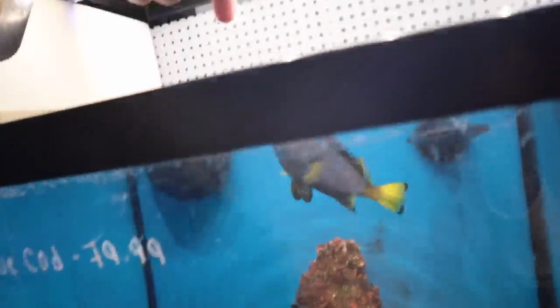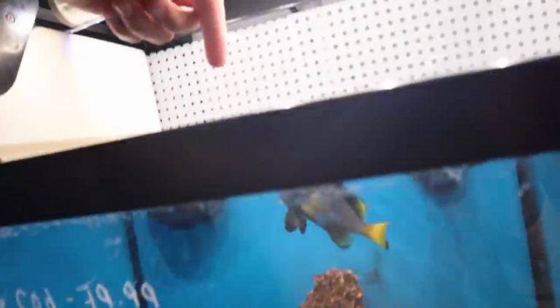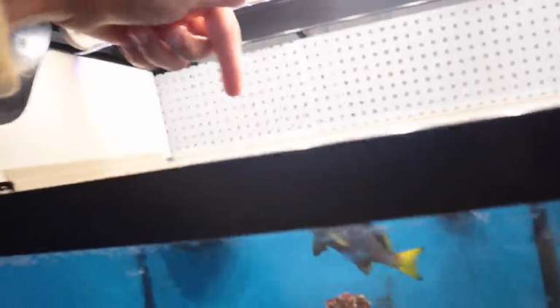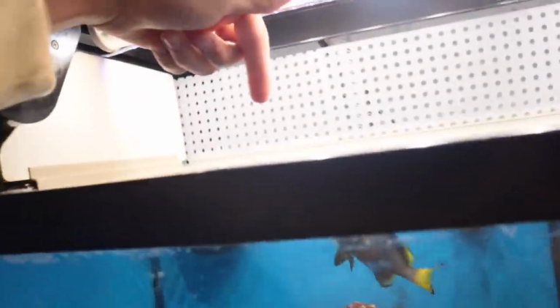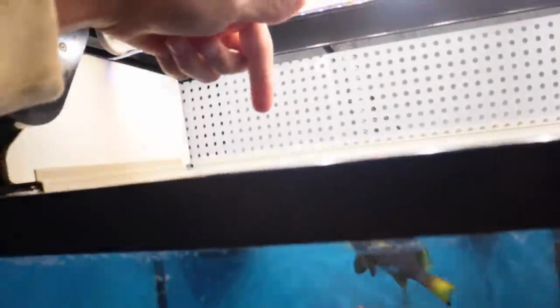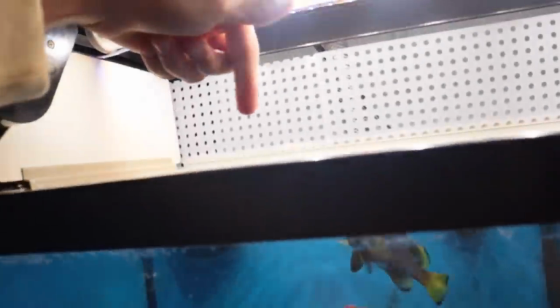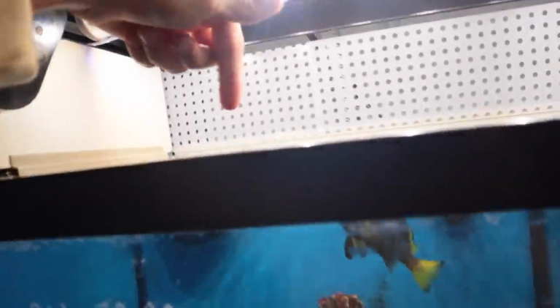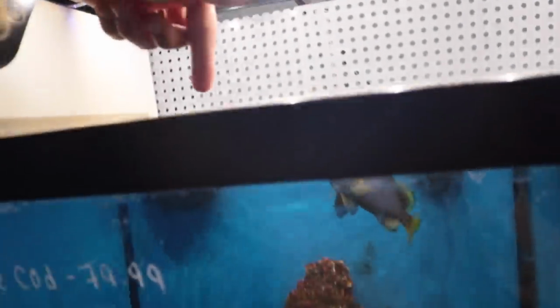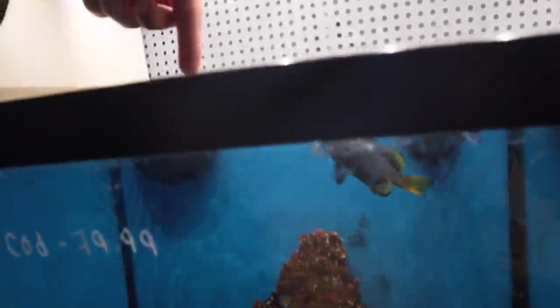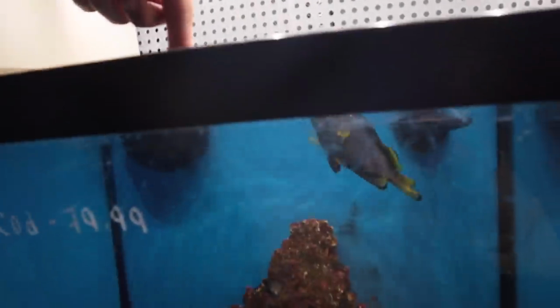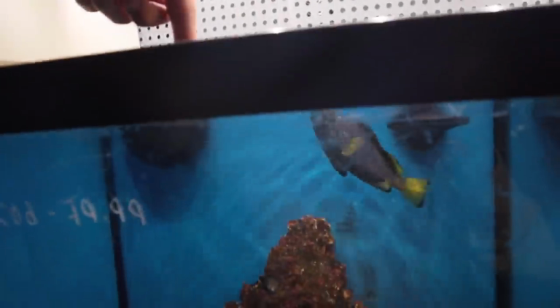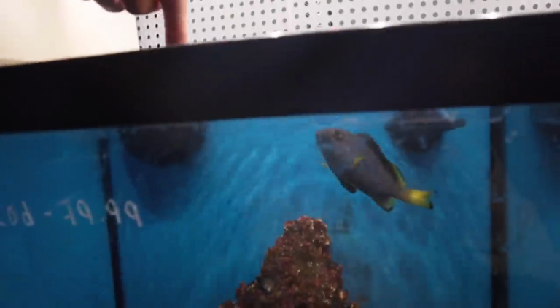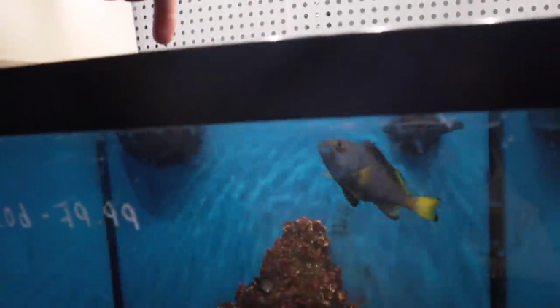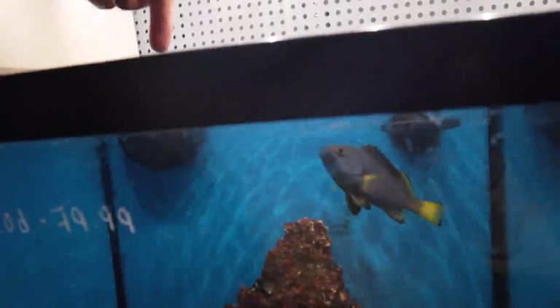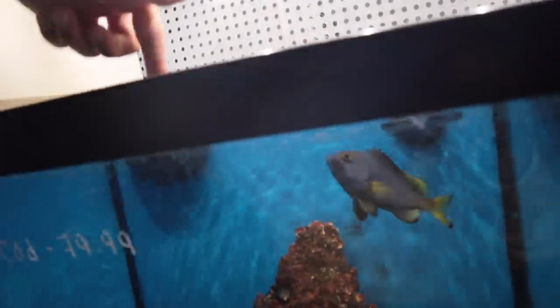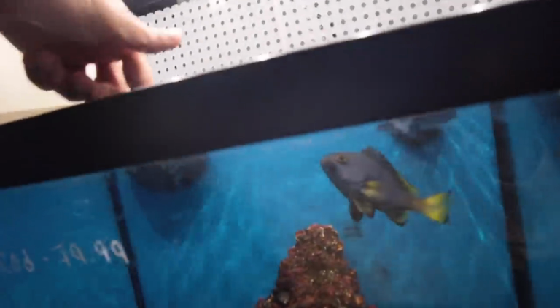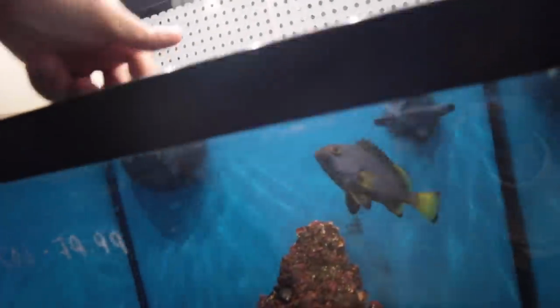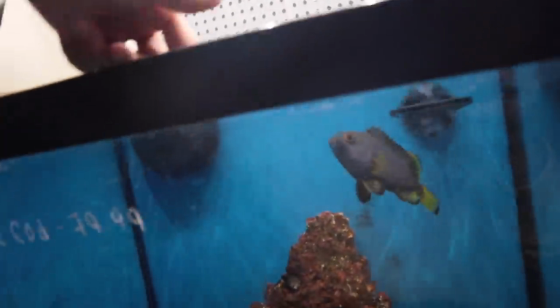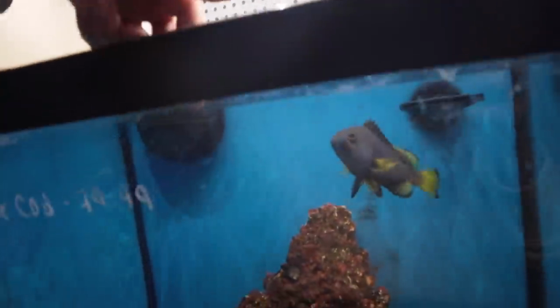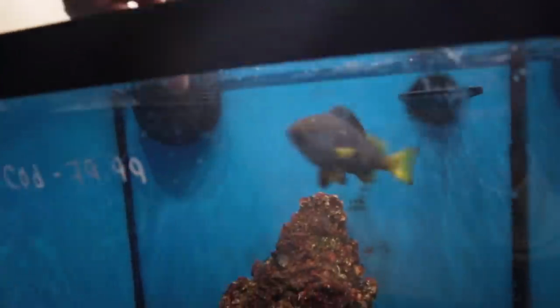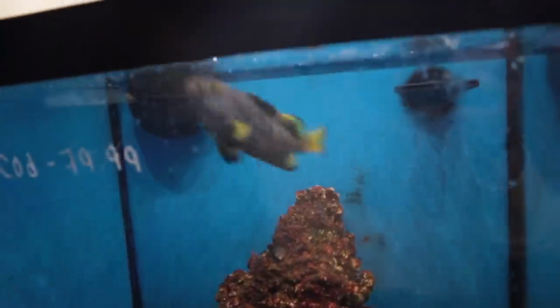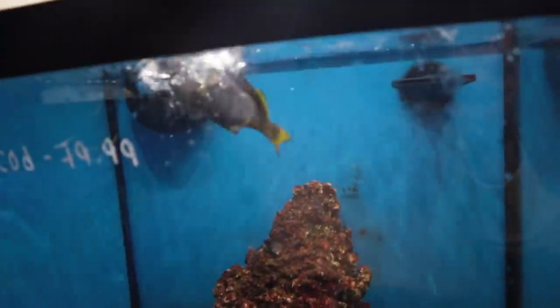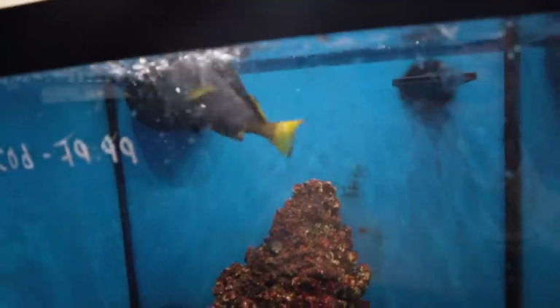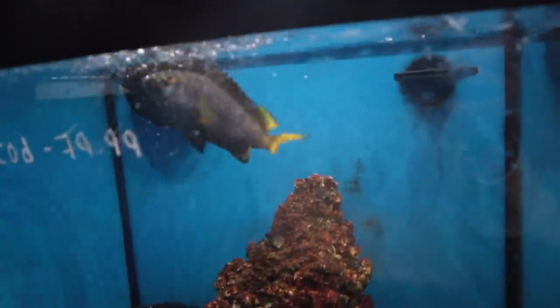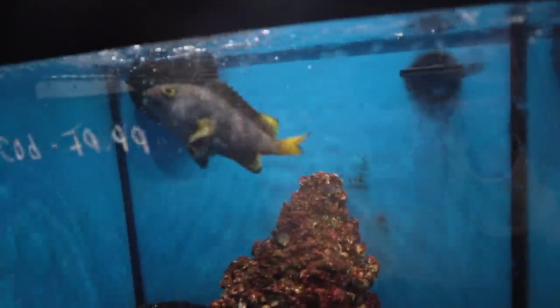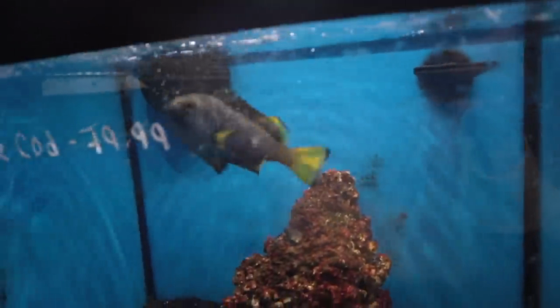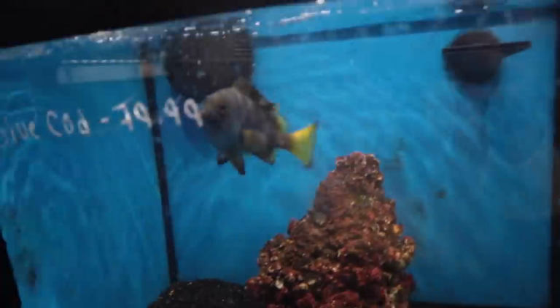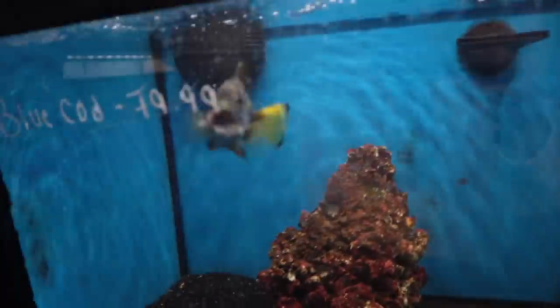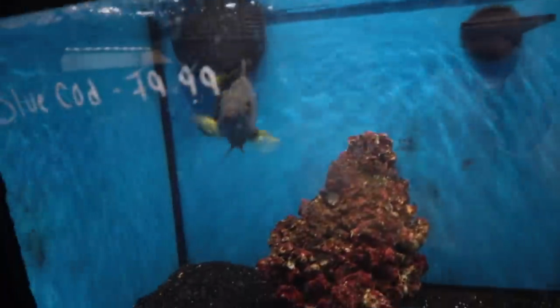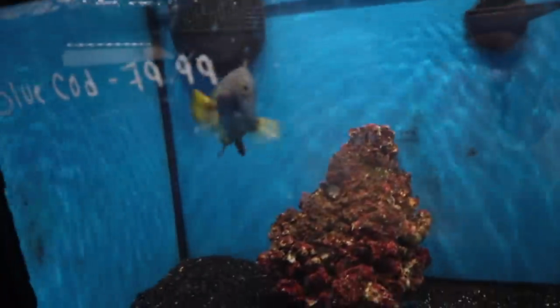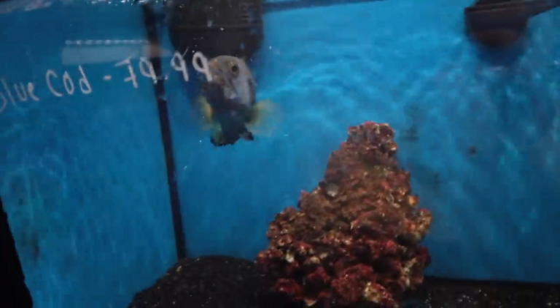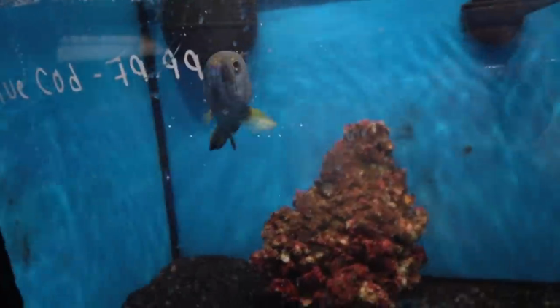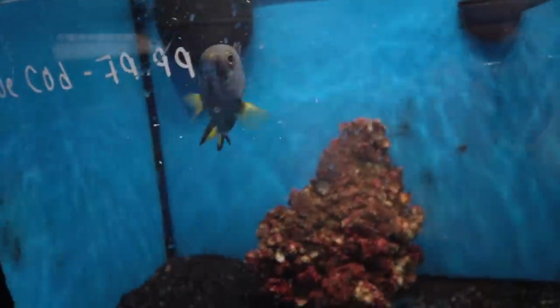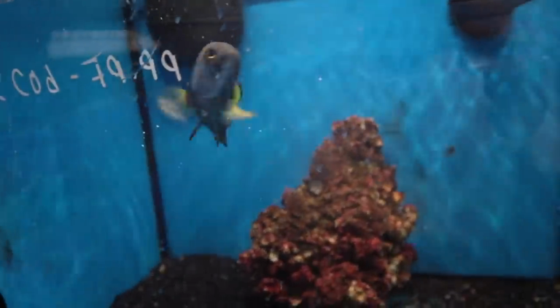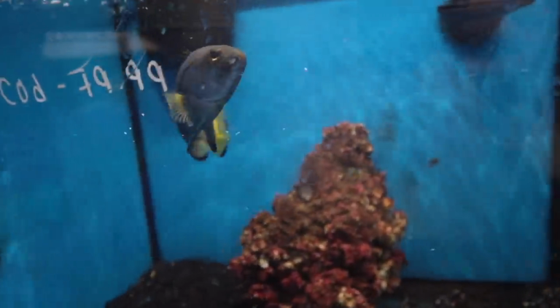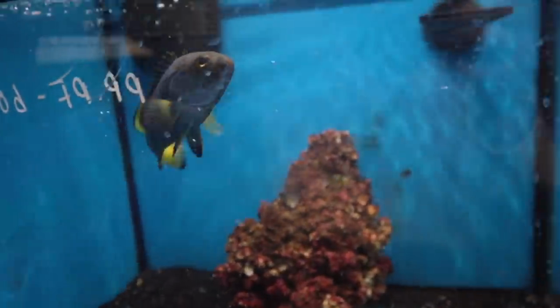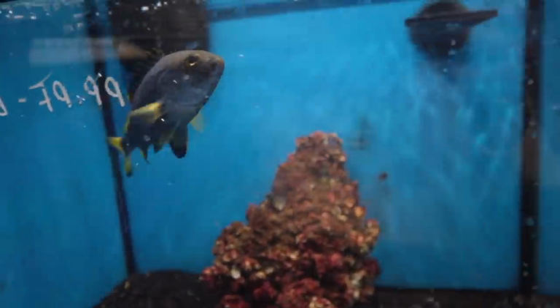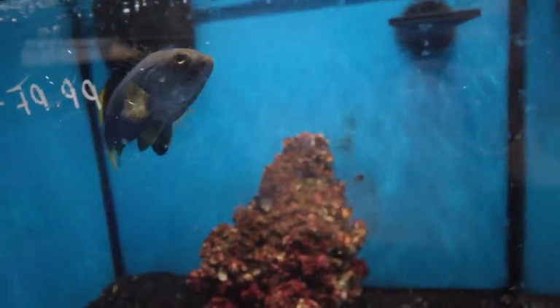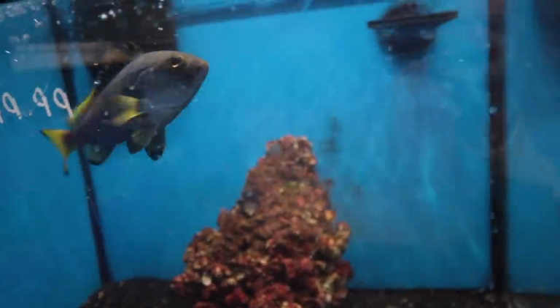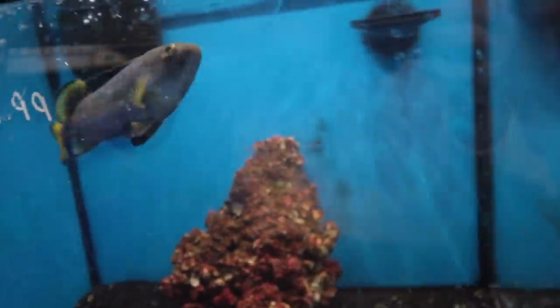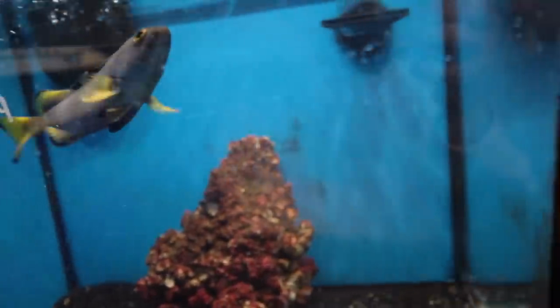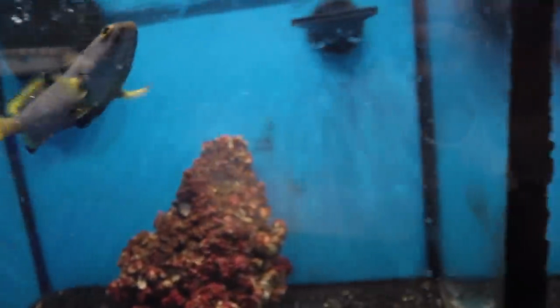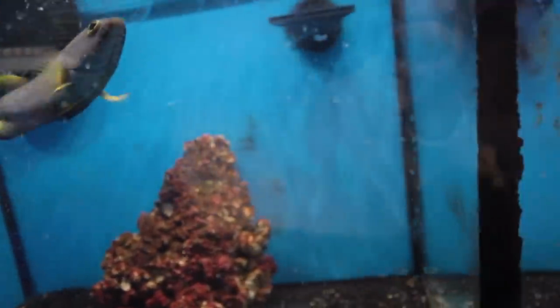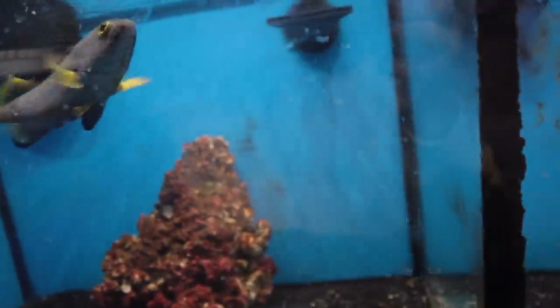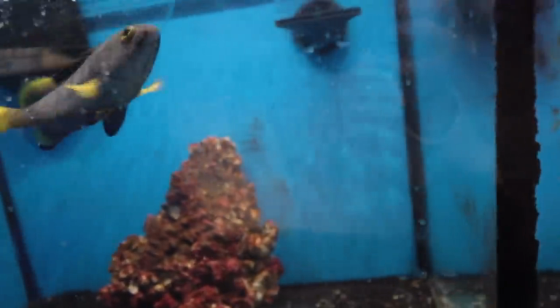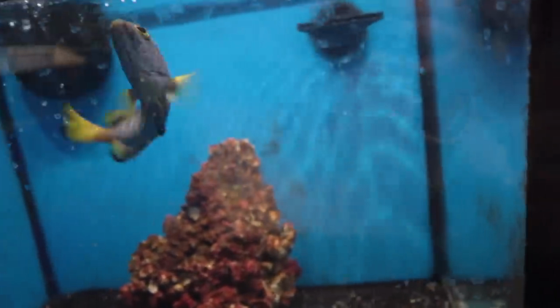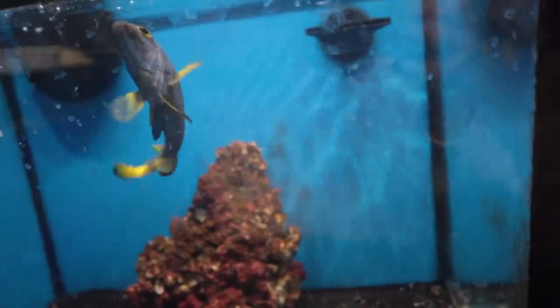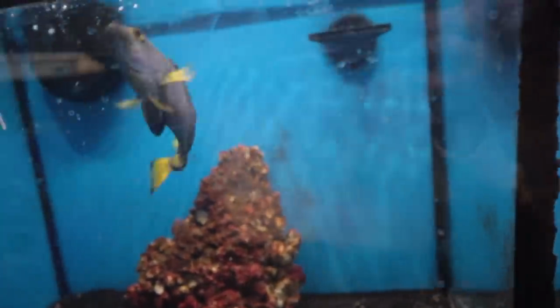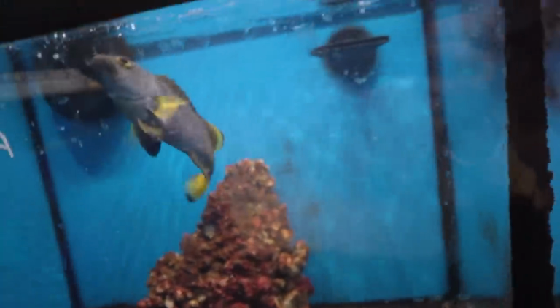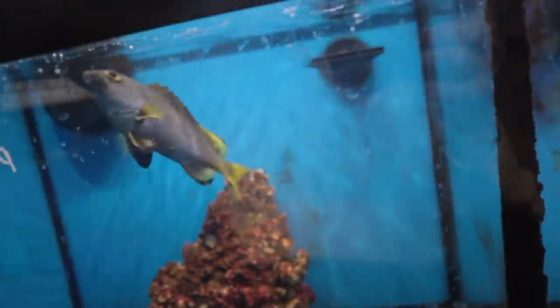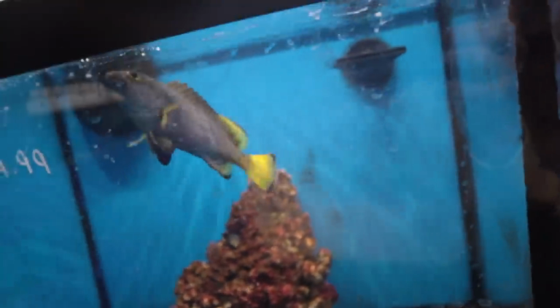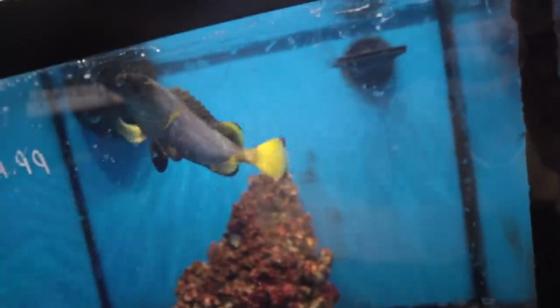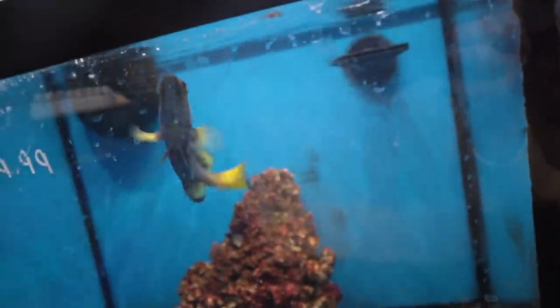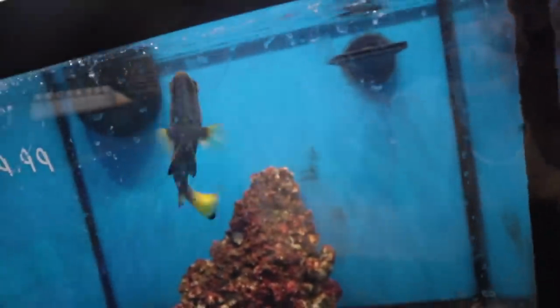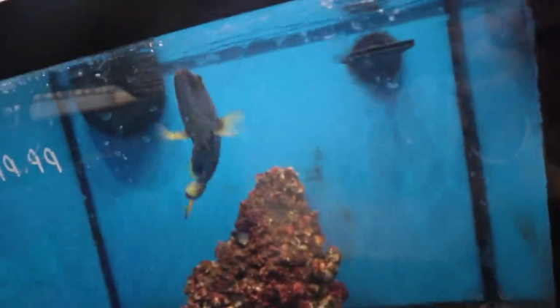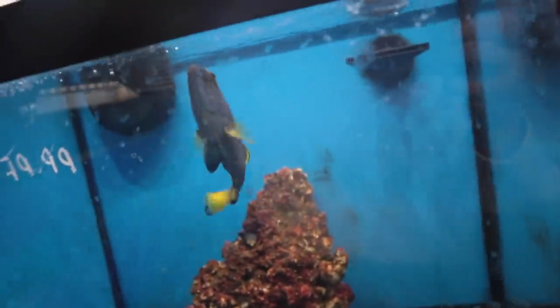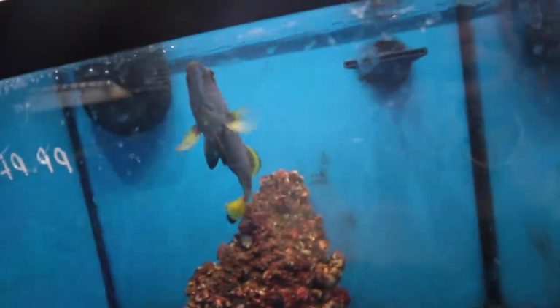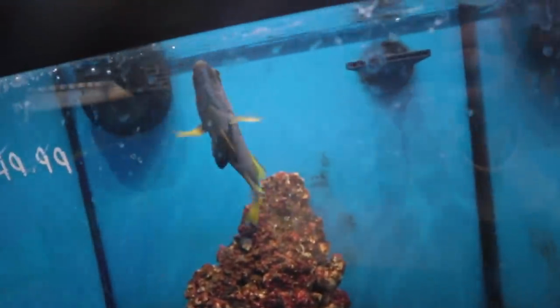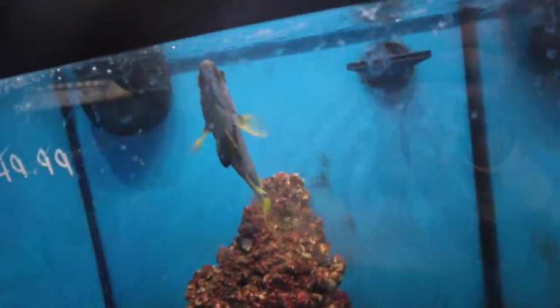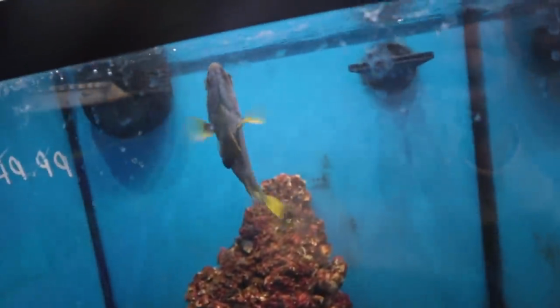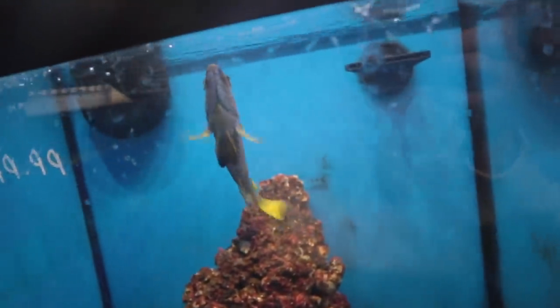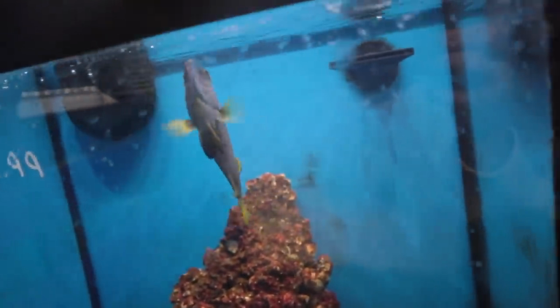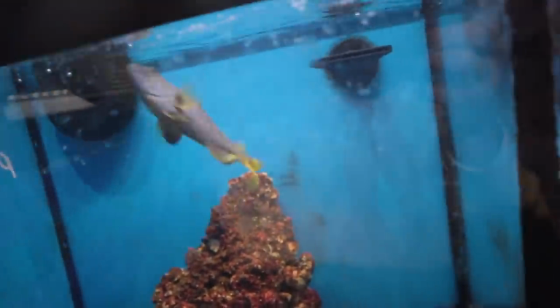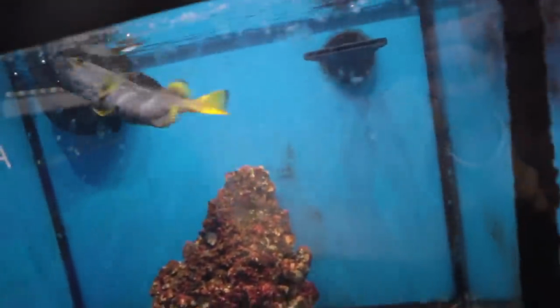My finger is not even in the water and he just goes boom. This thing is so impressive. Look at that.